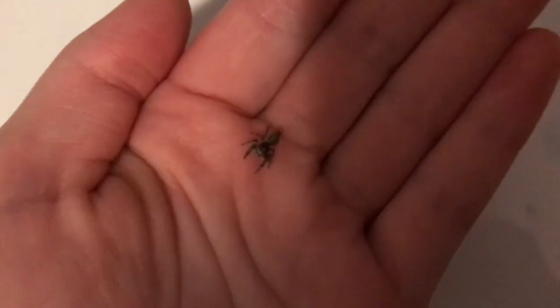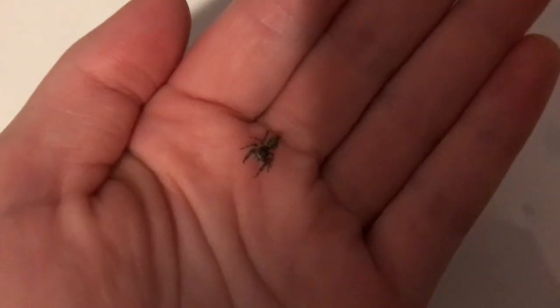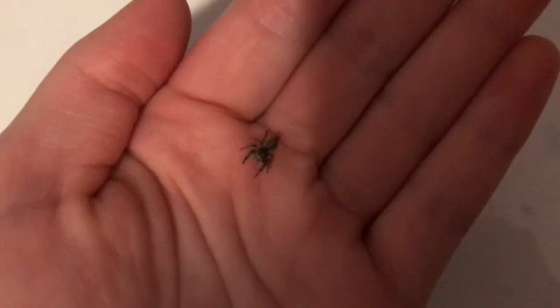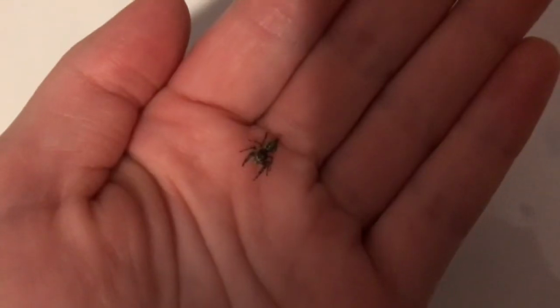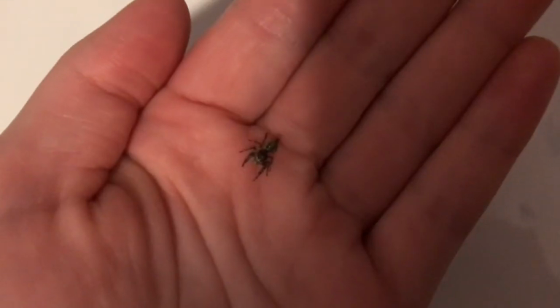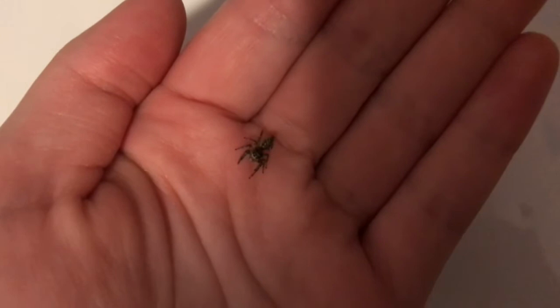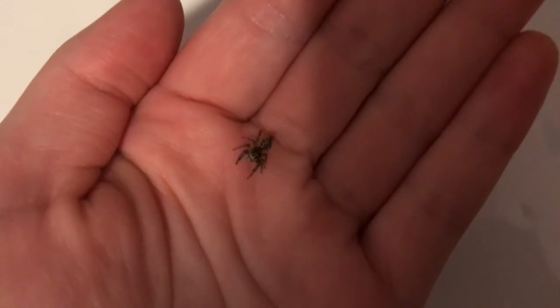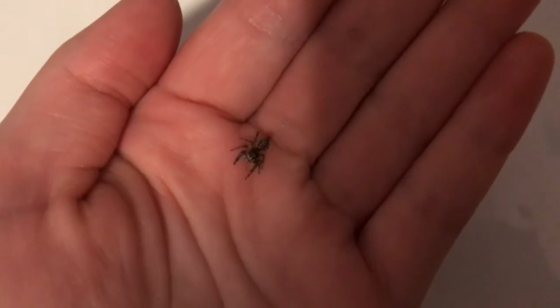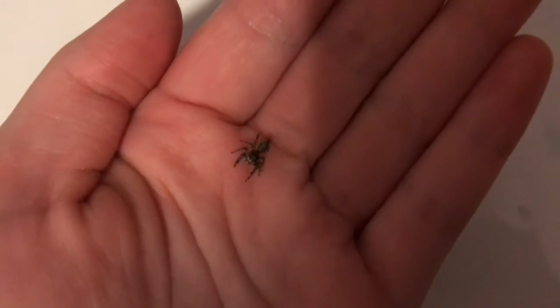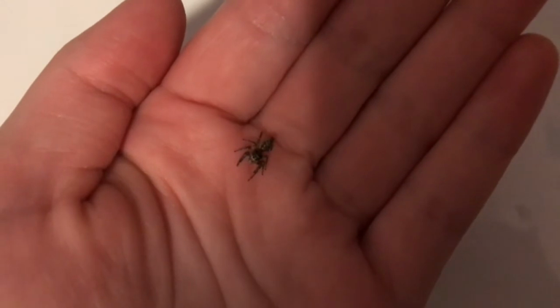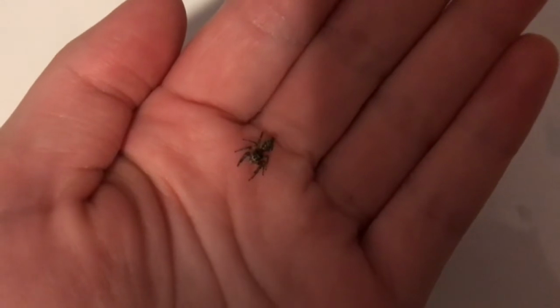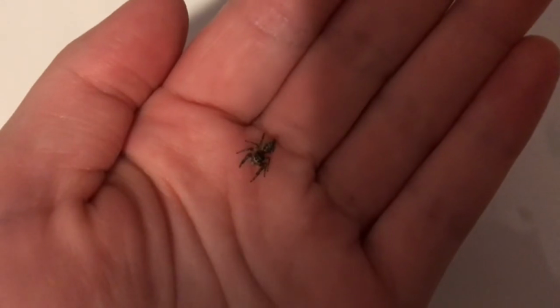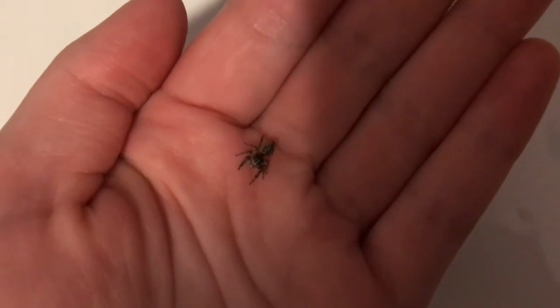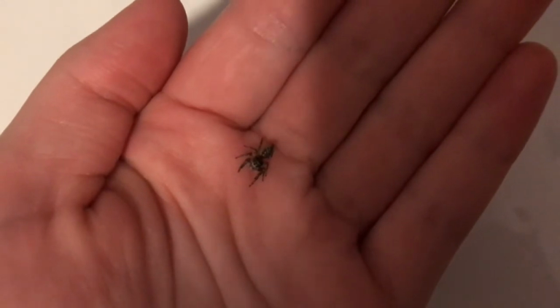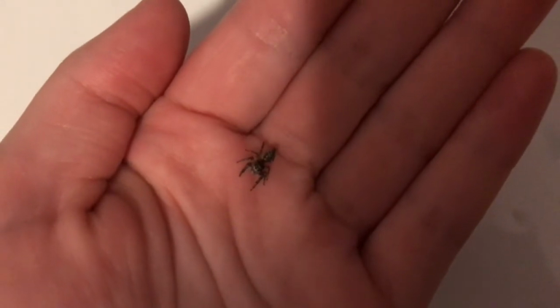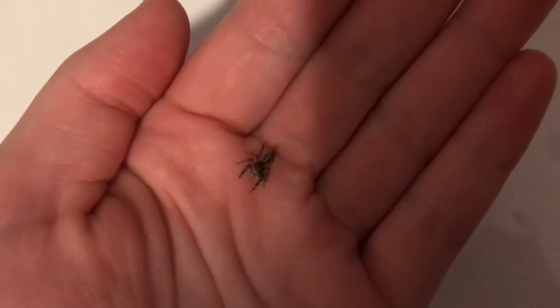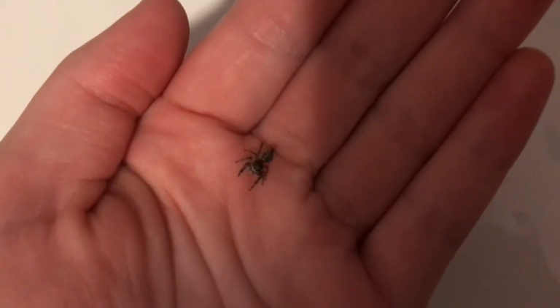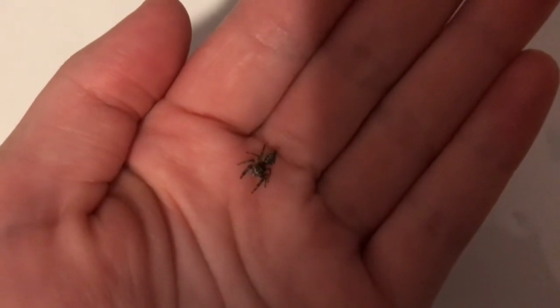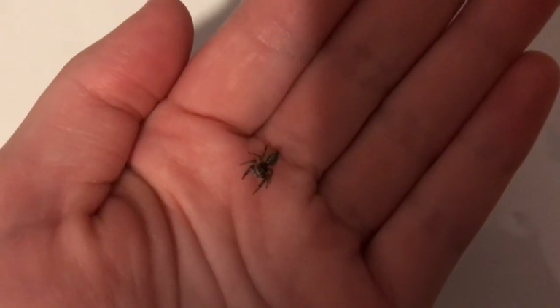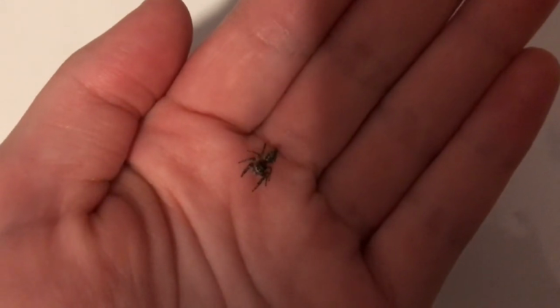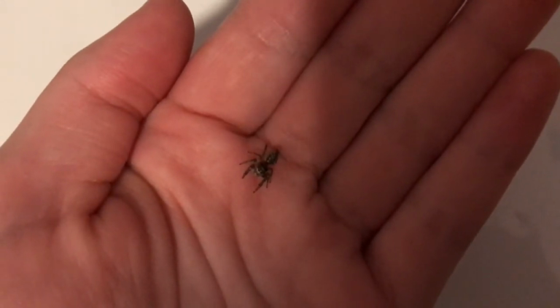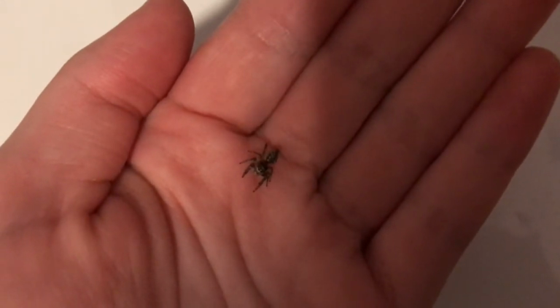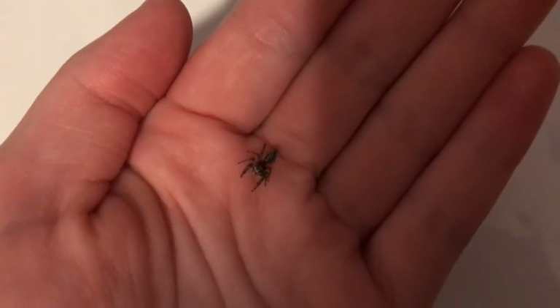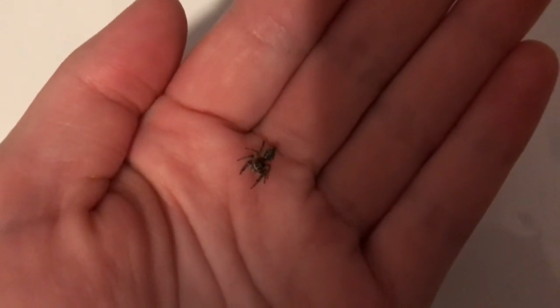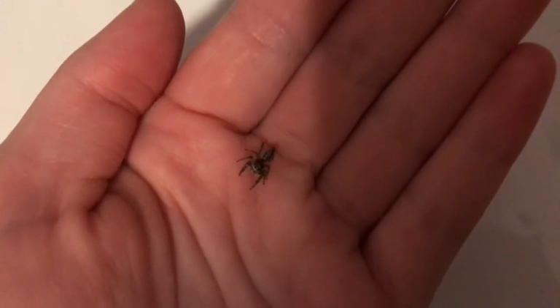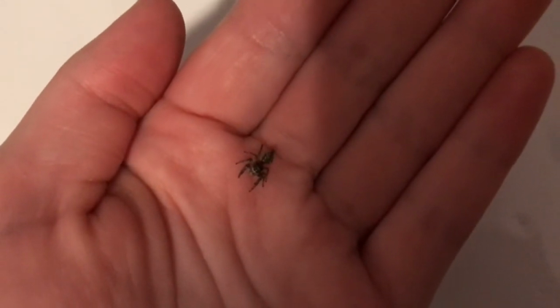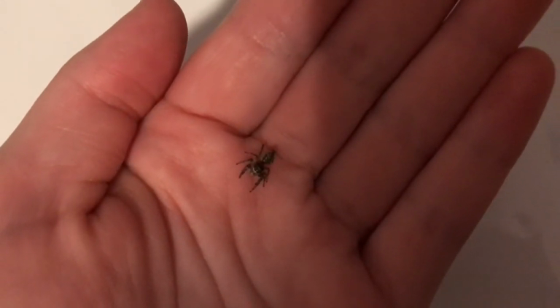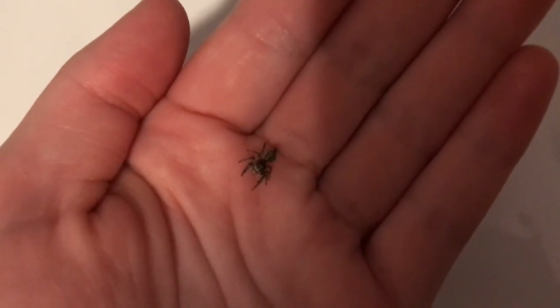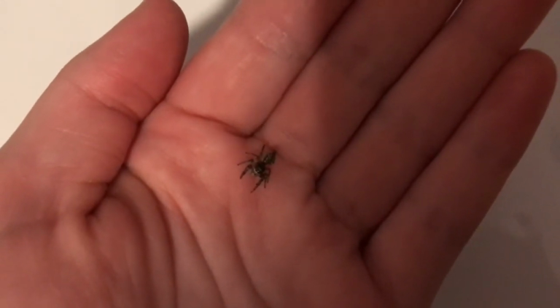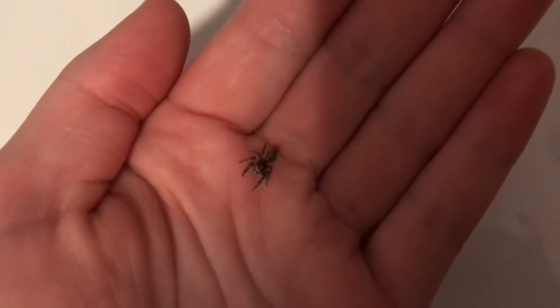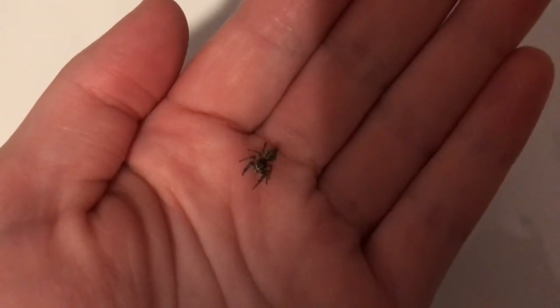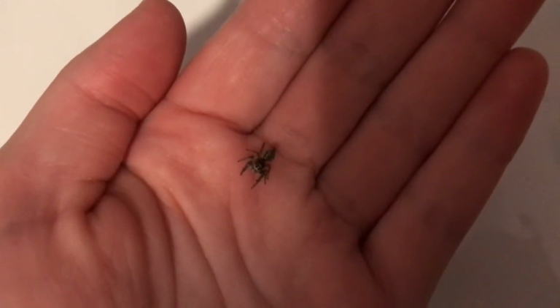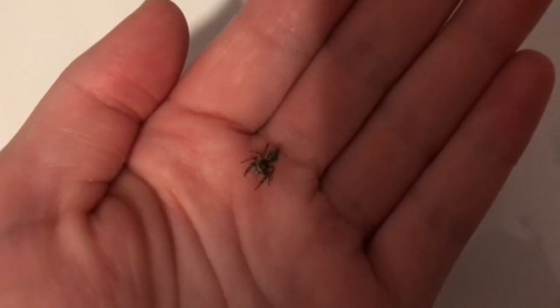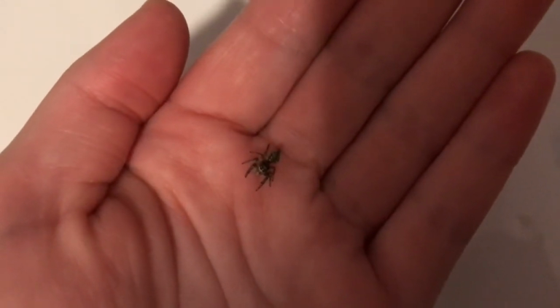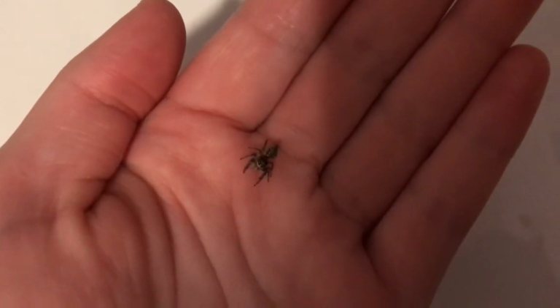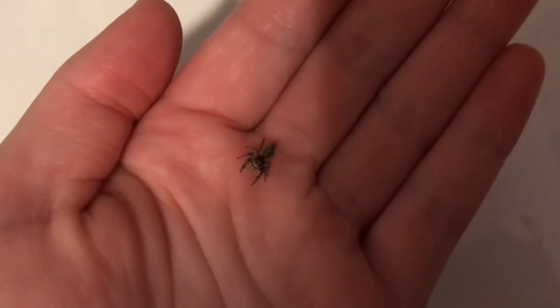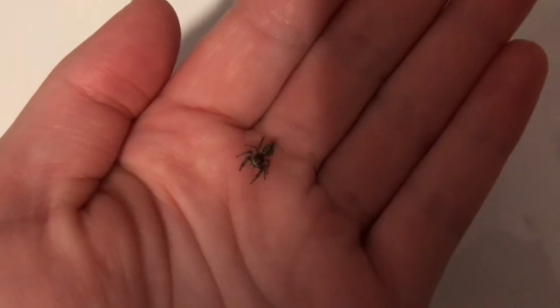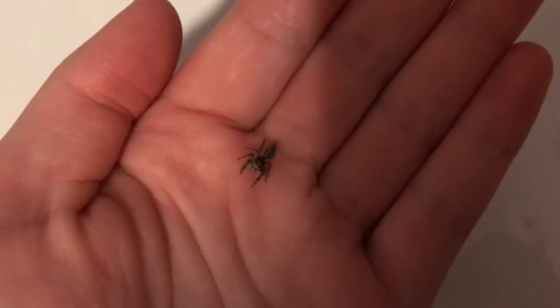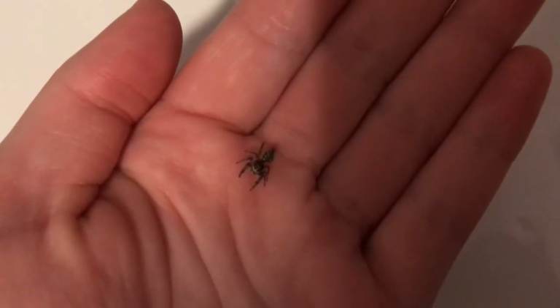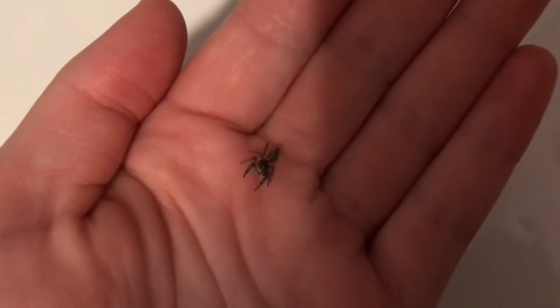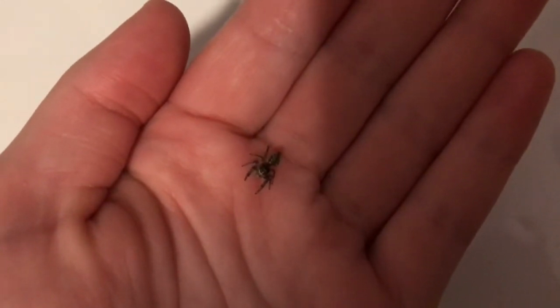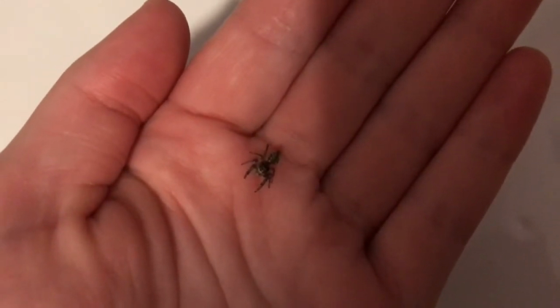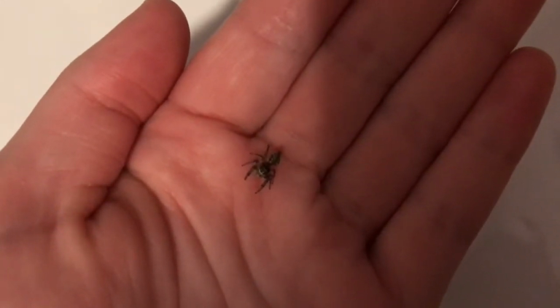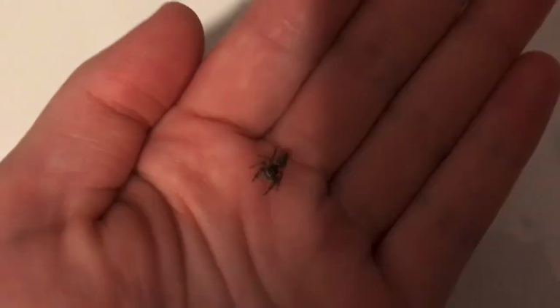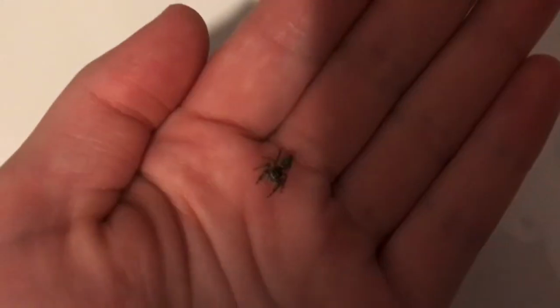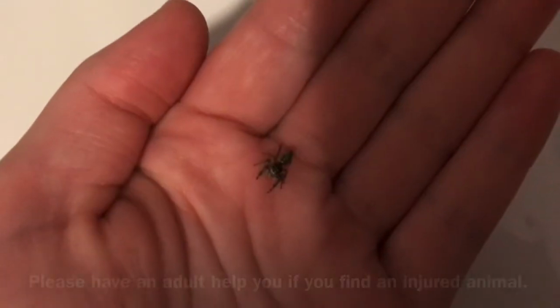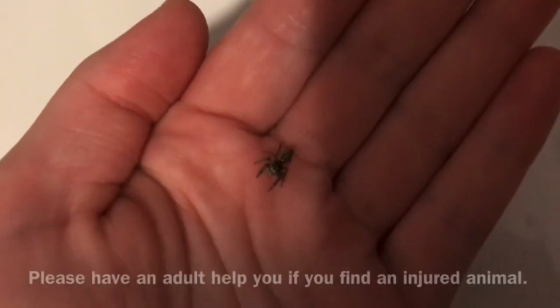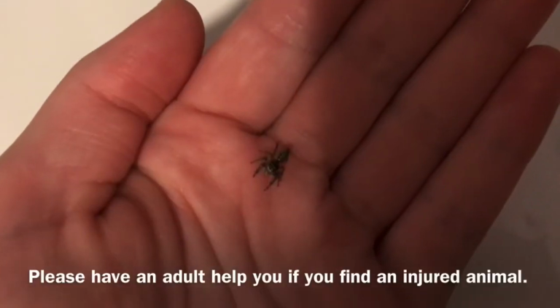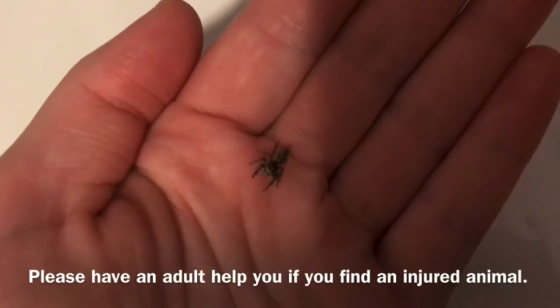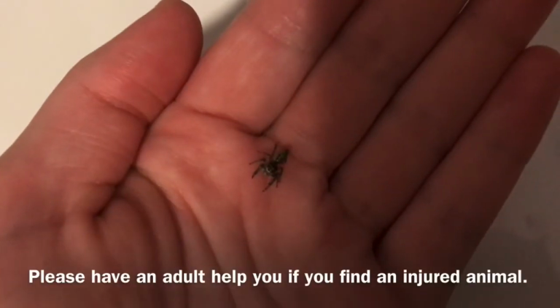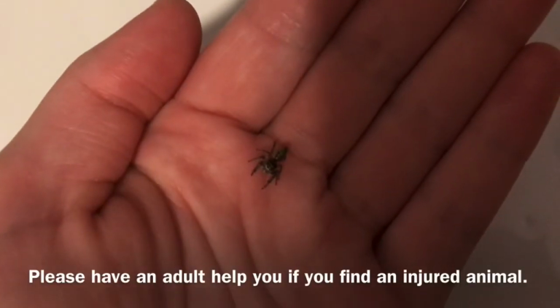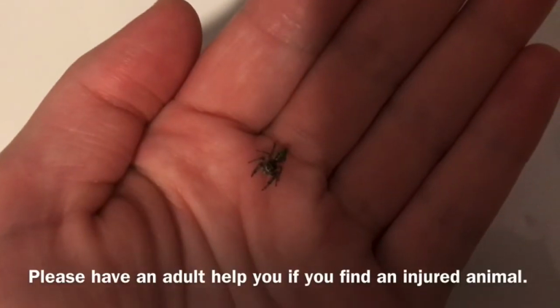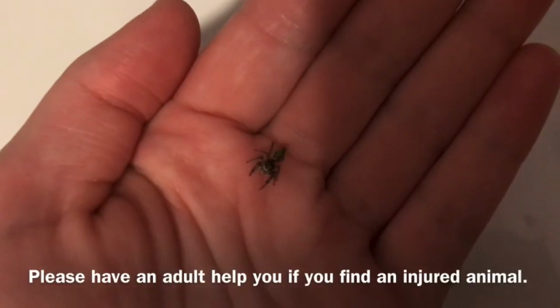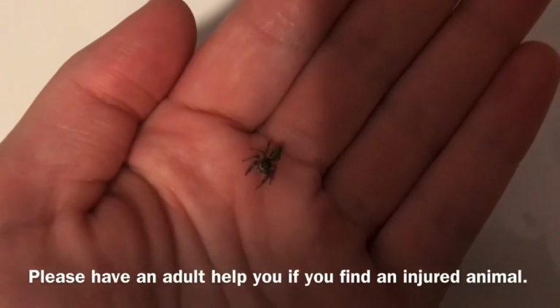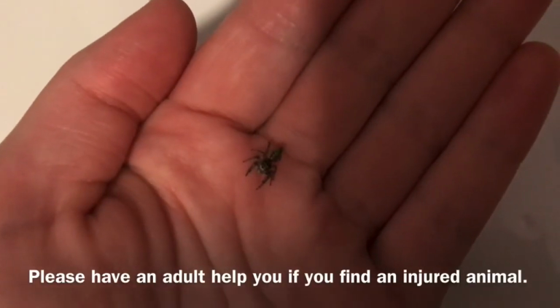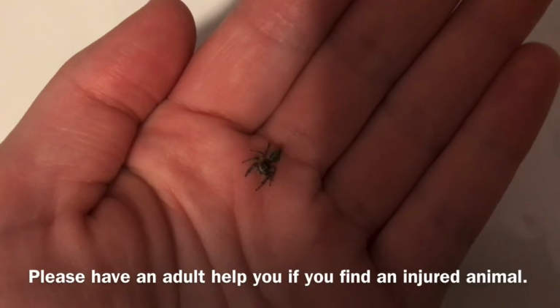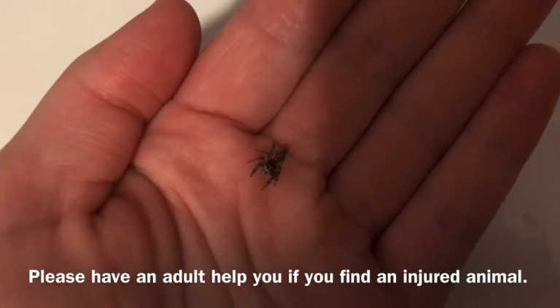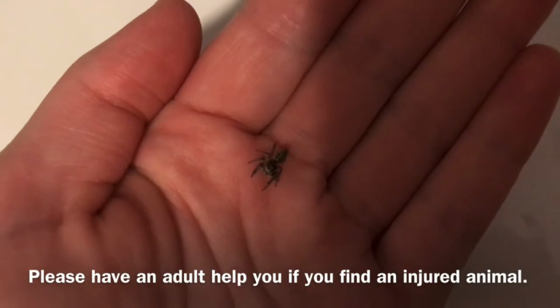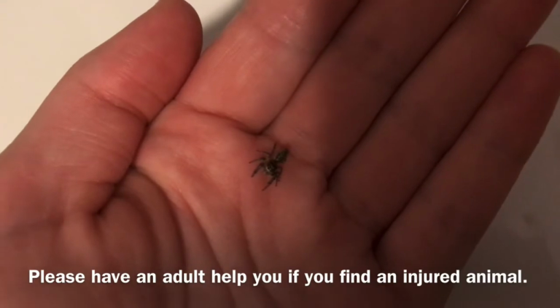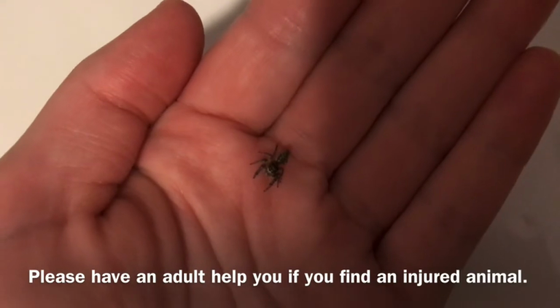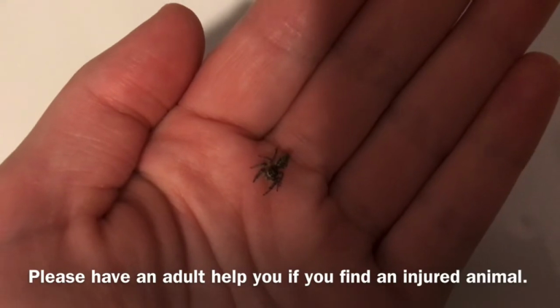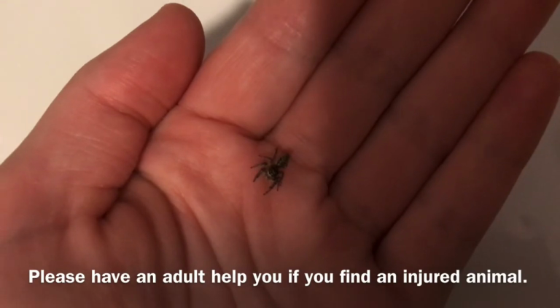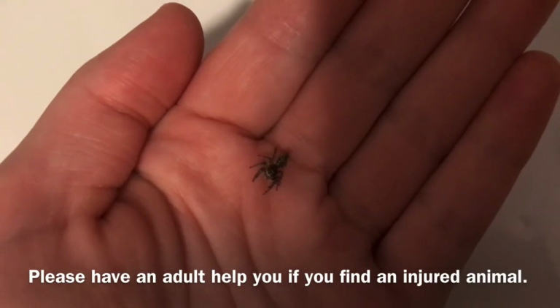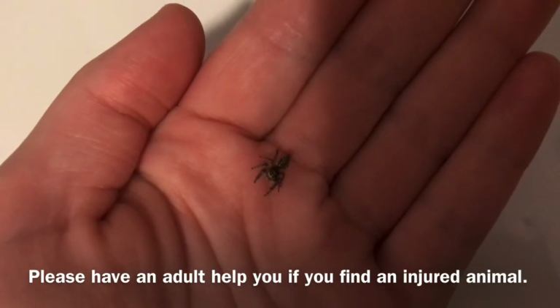You should not take most other animals out of the wild to be your pet unless they are injured and need to go to a vet.